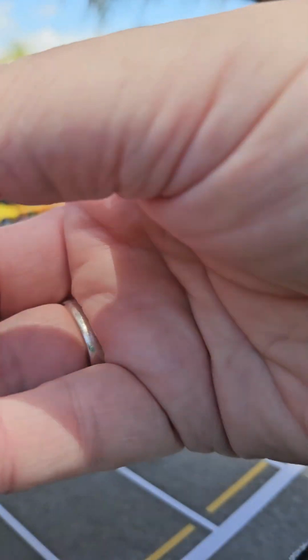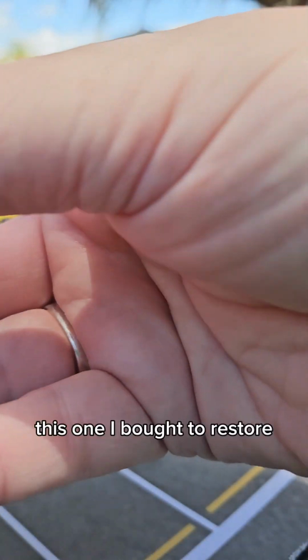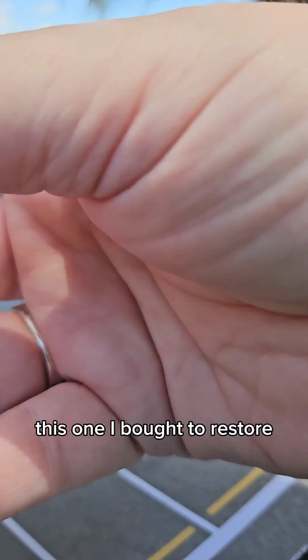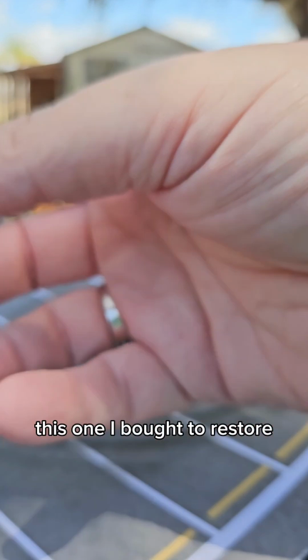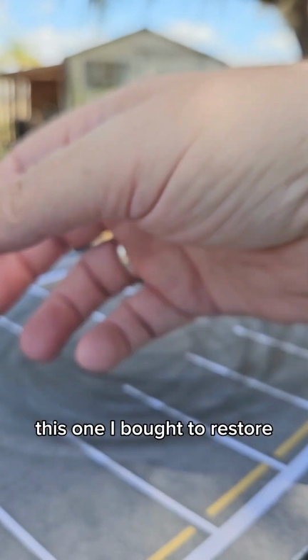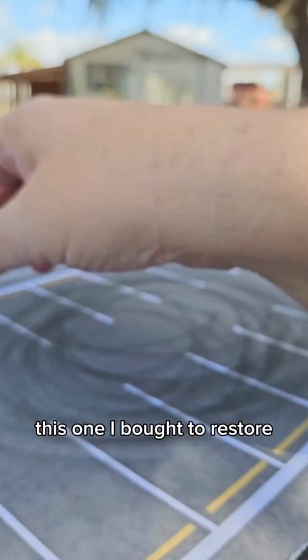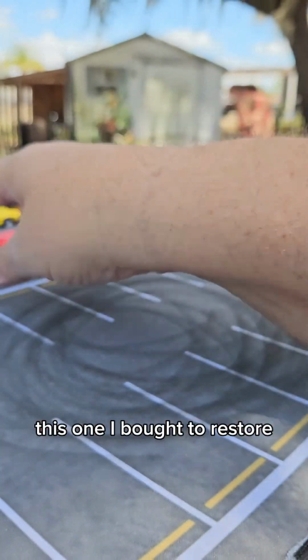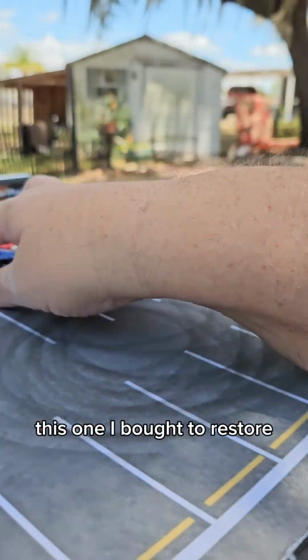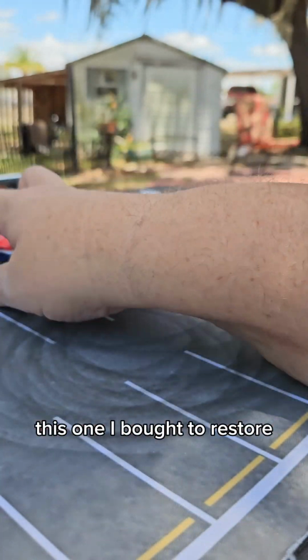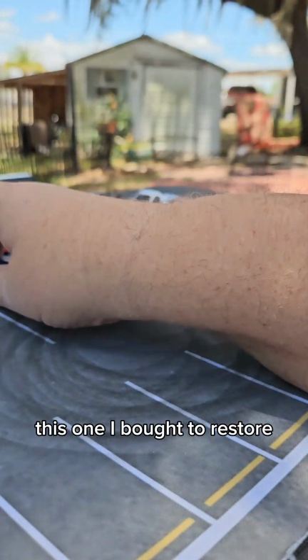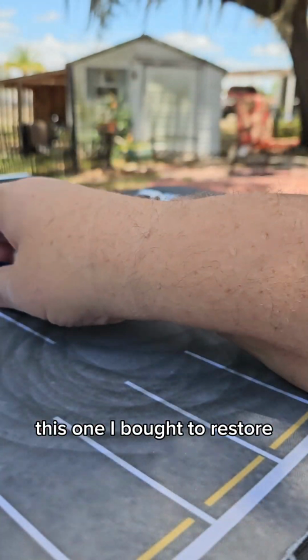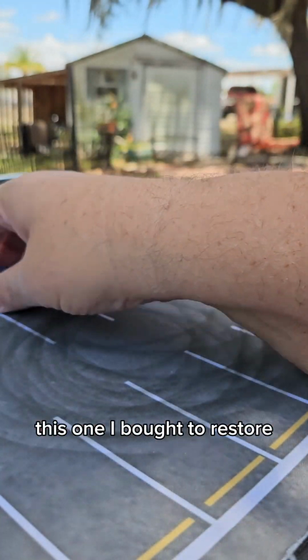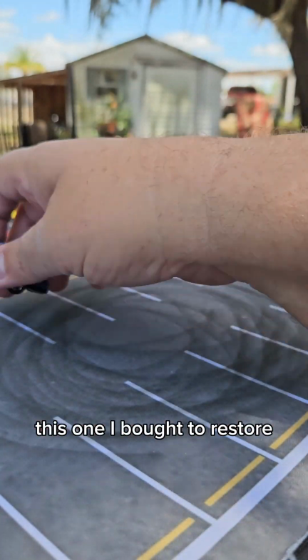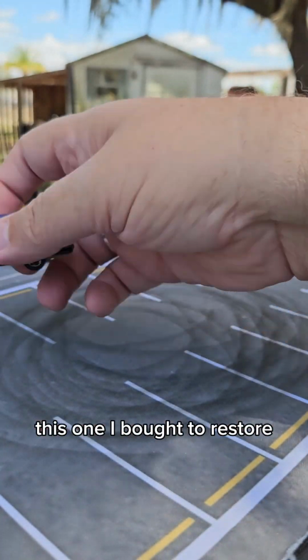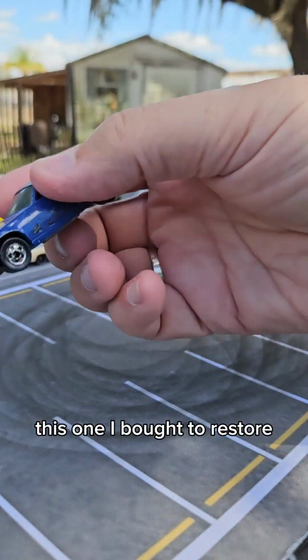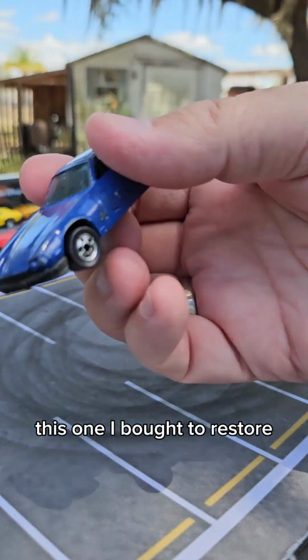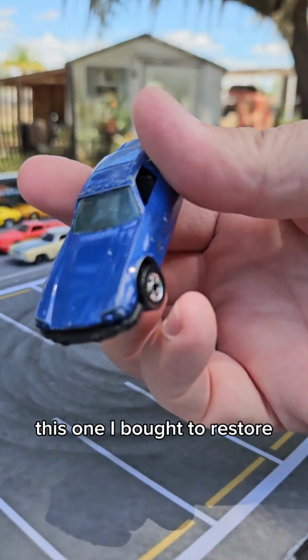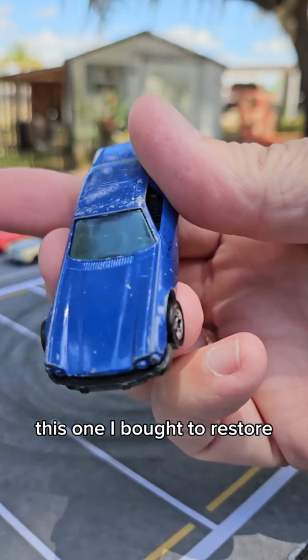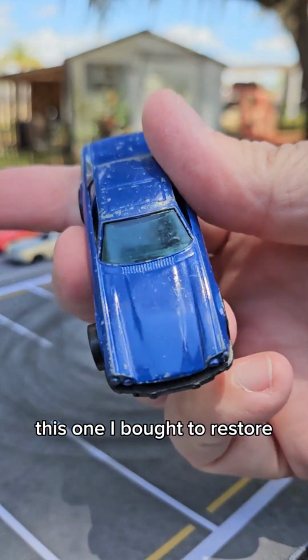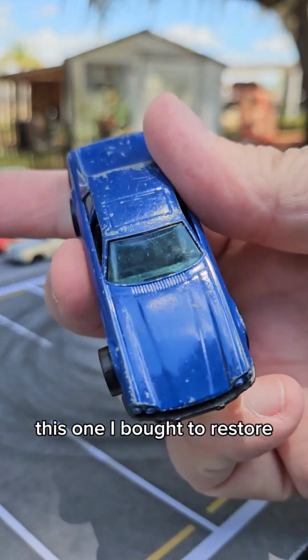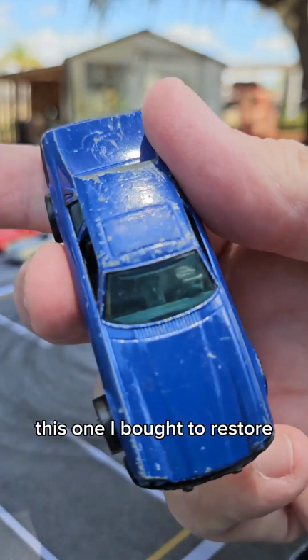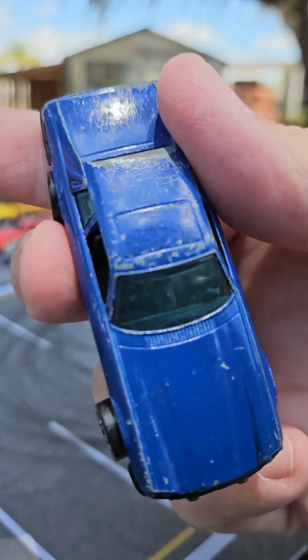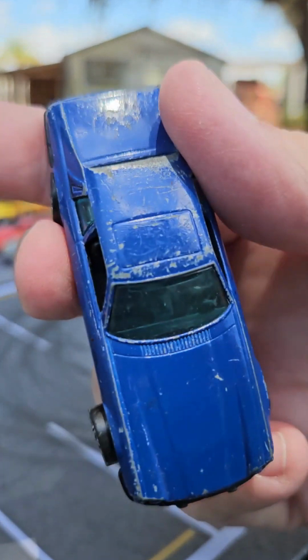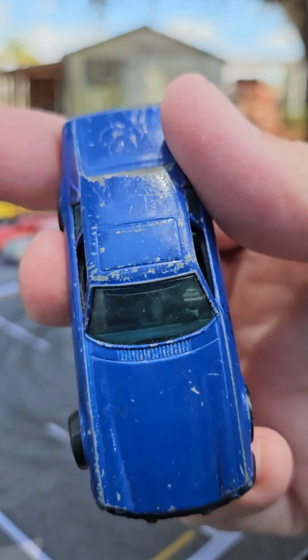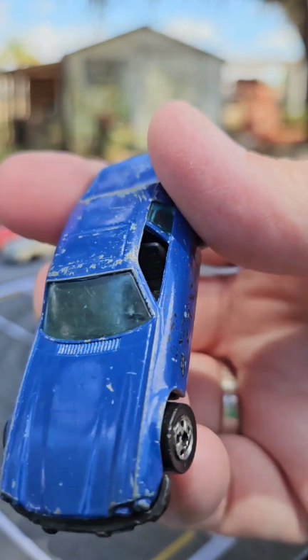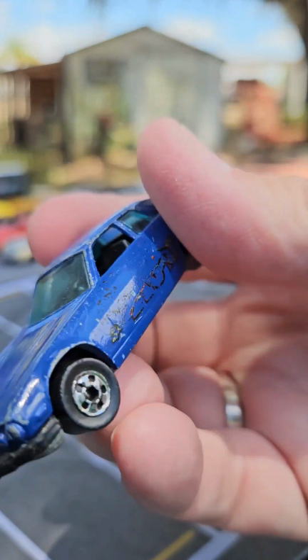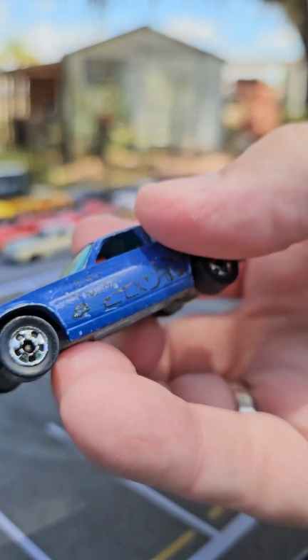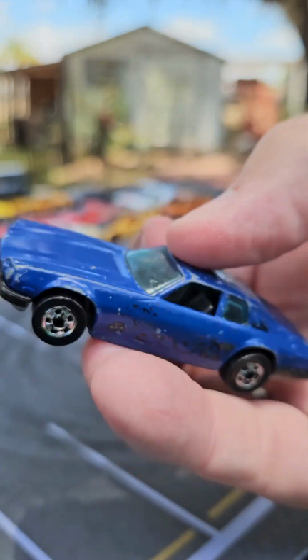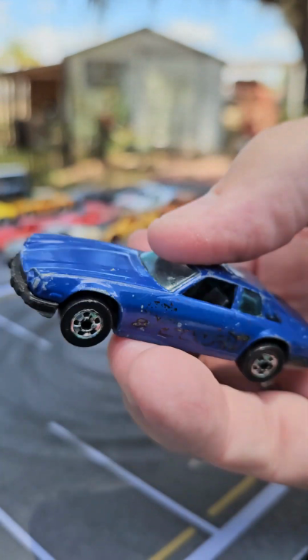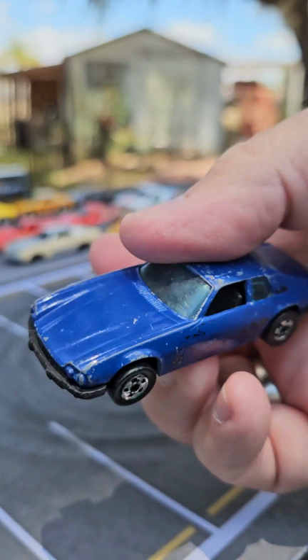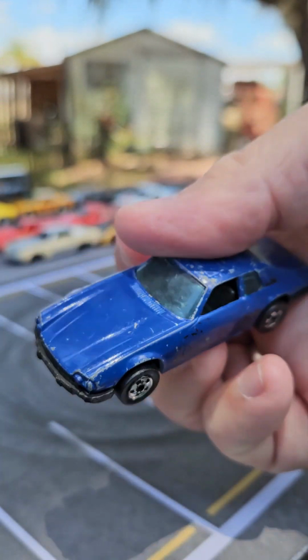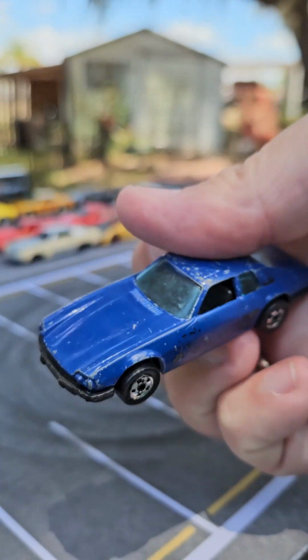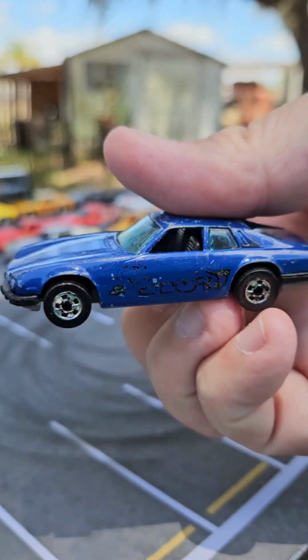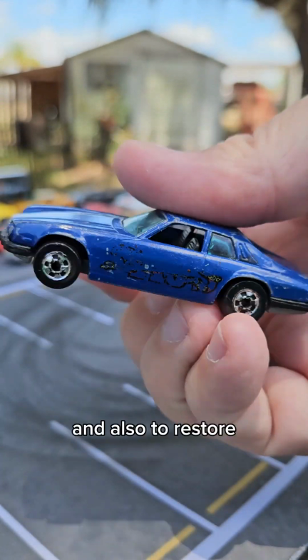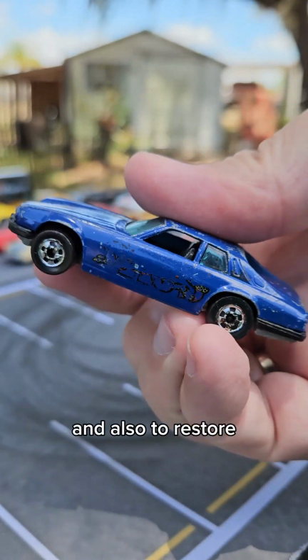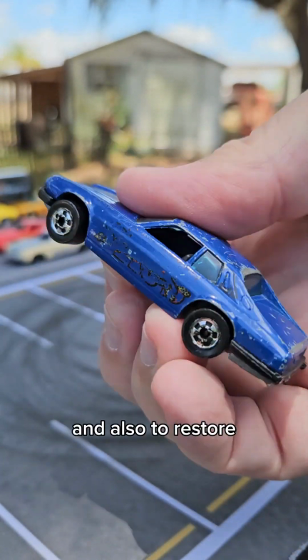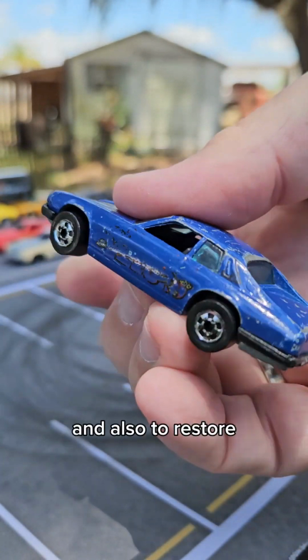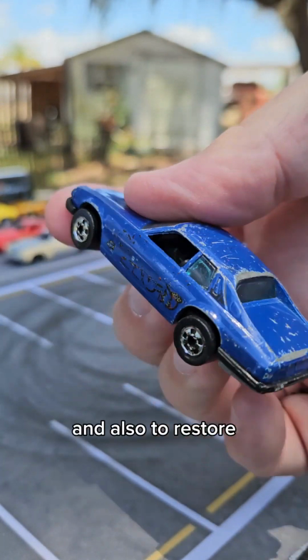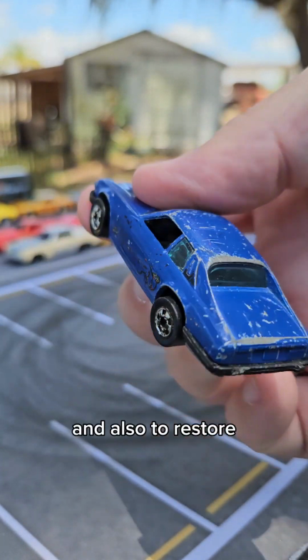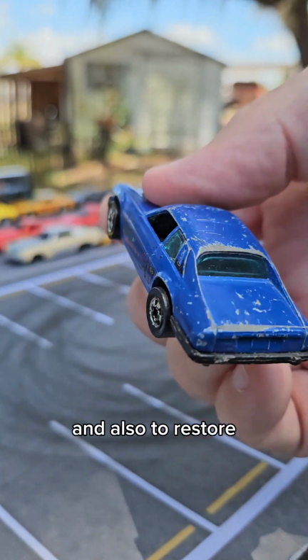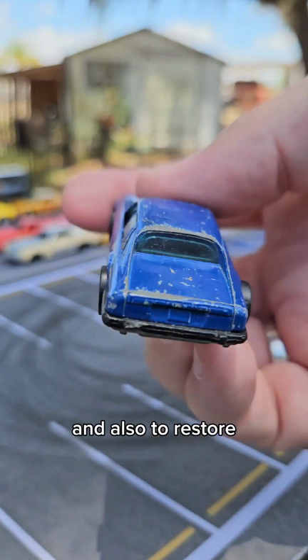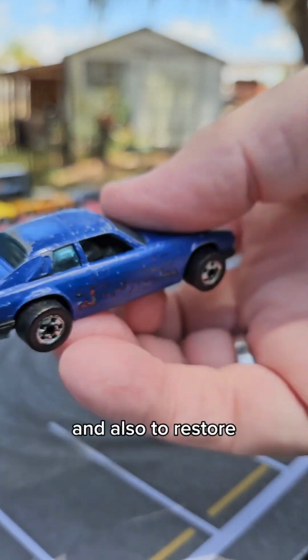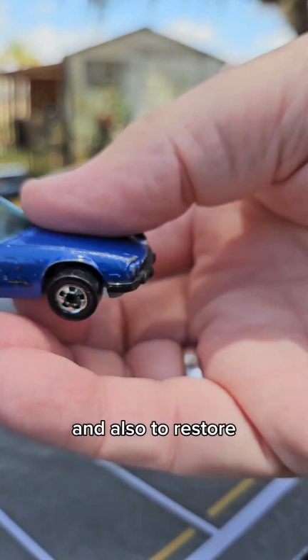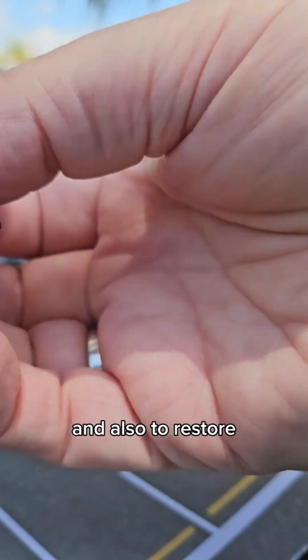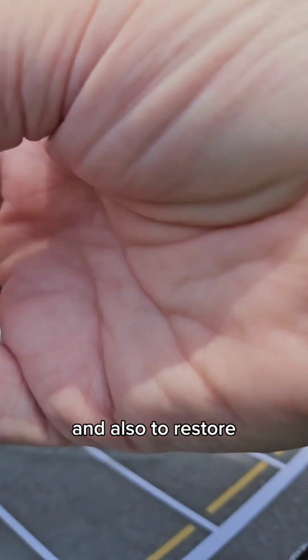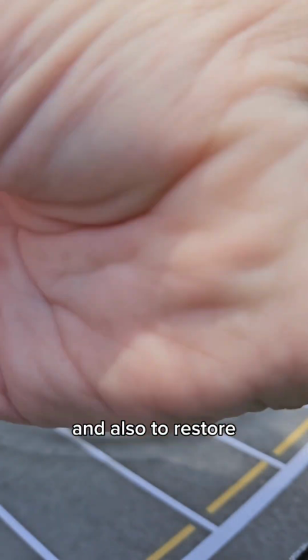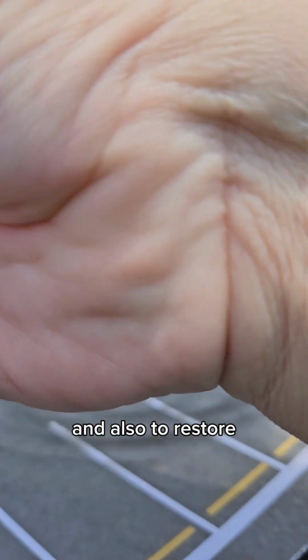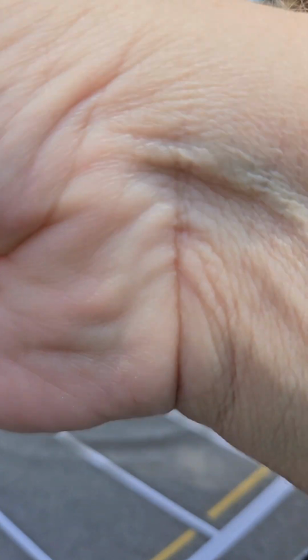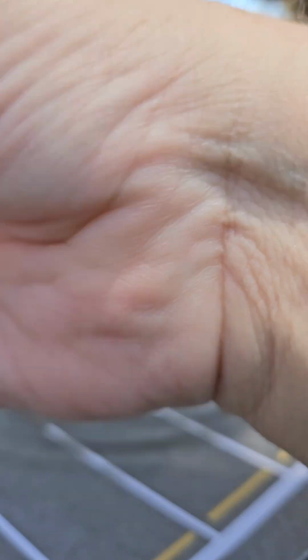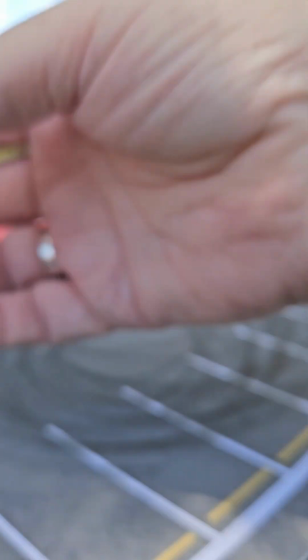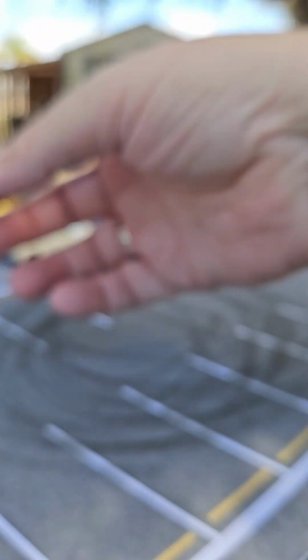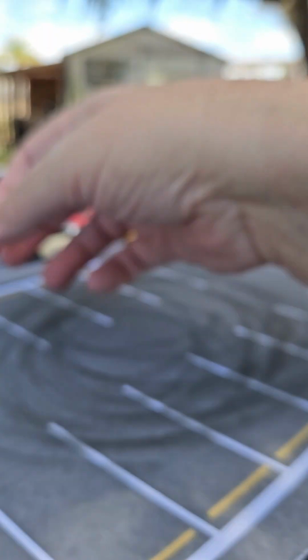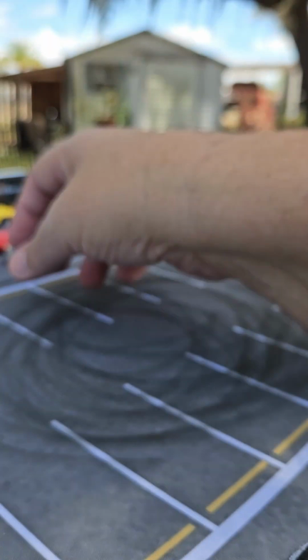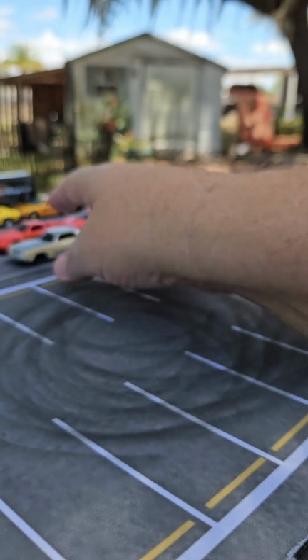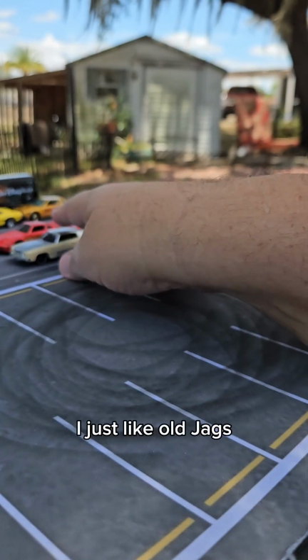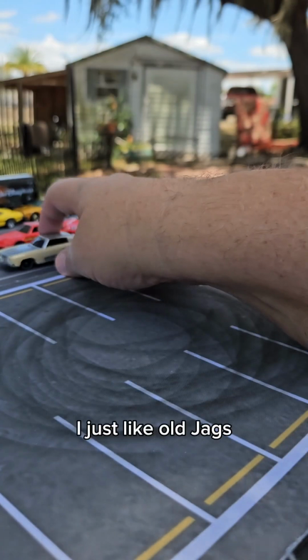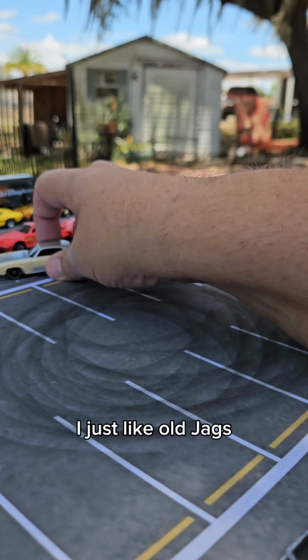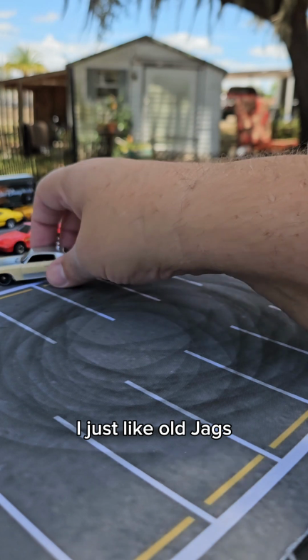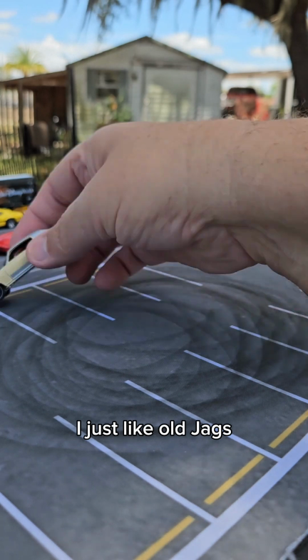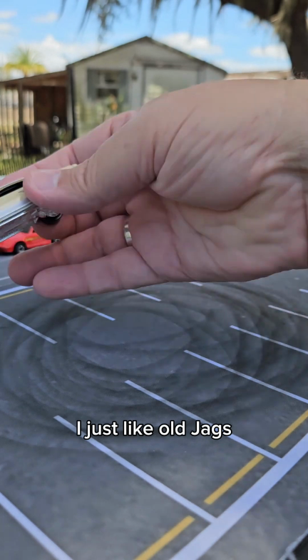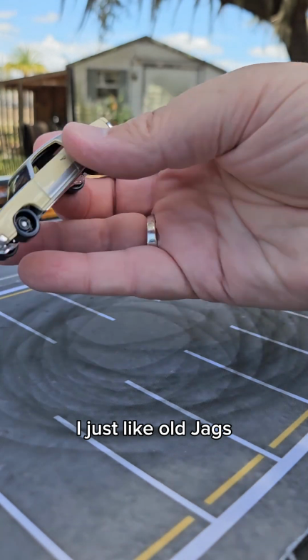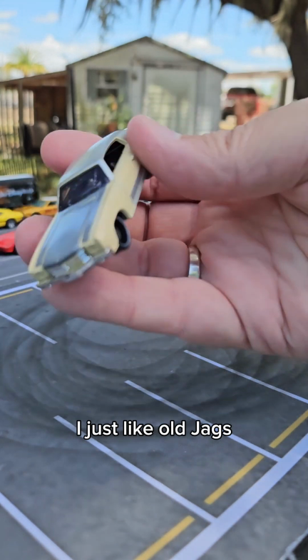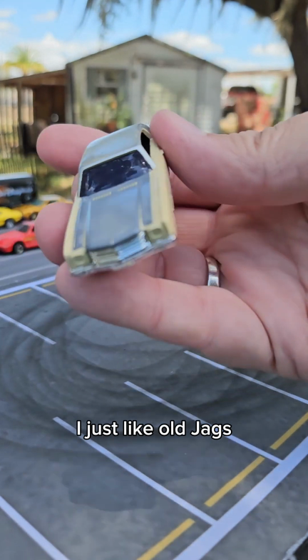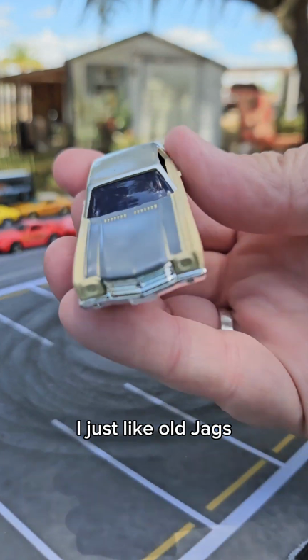This one I bought to restore. And also to restore. I just like old Jags.